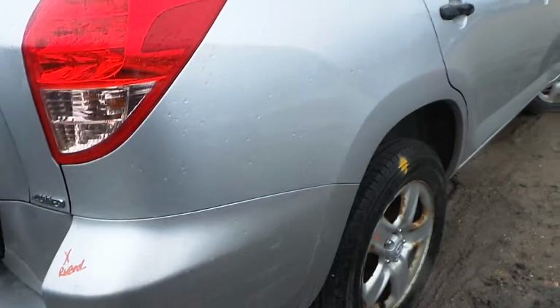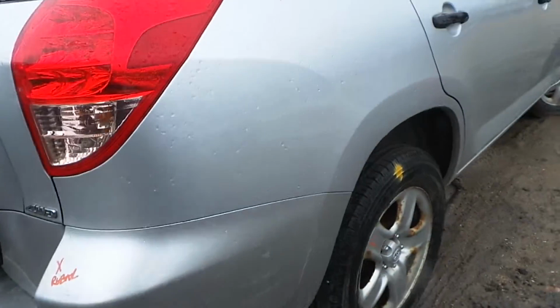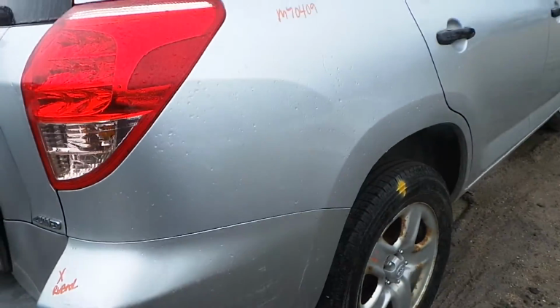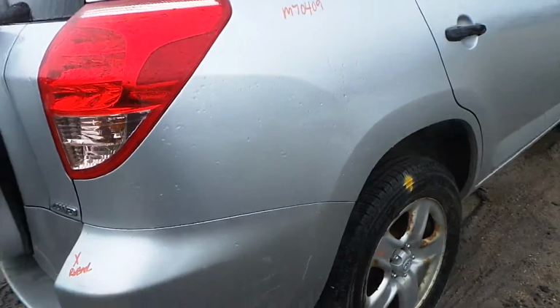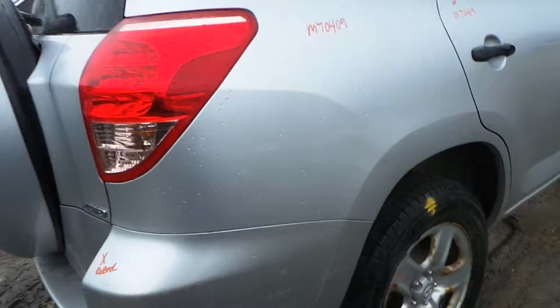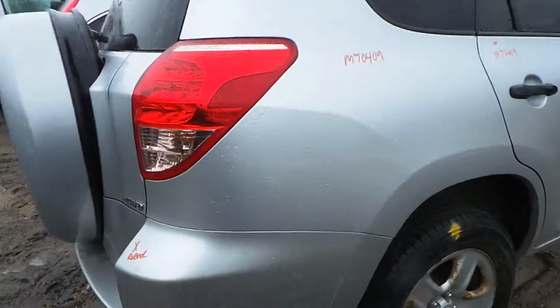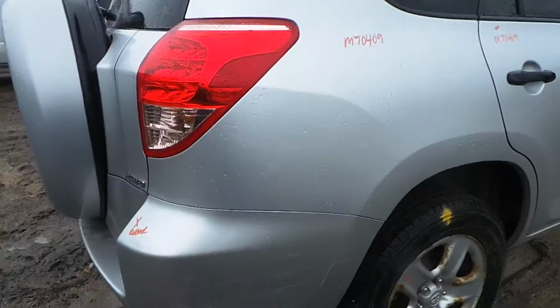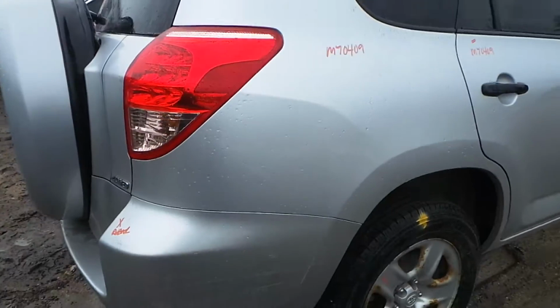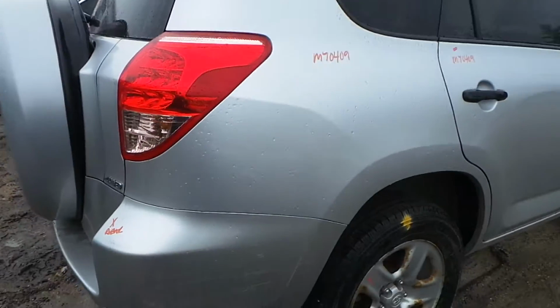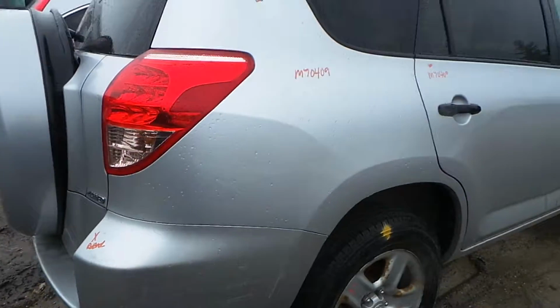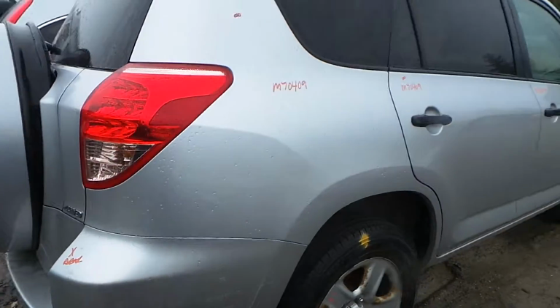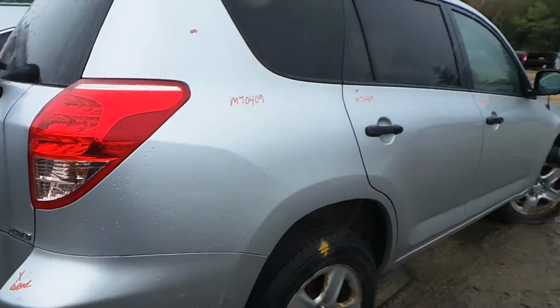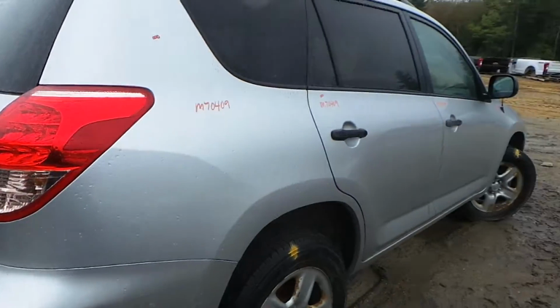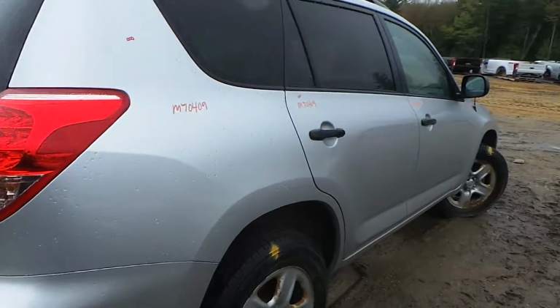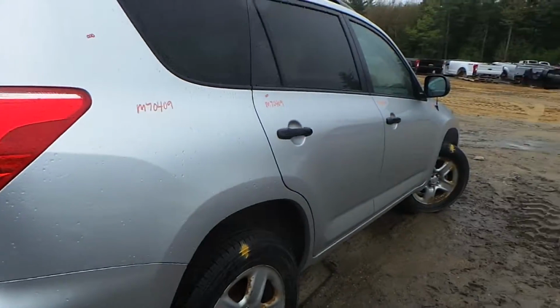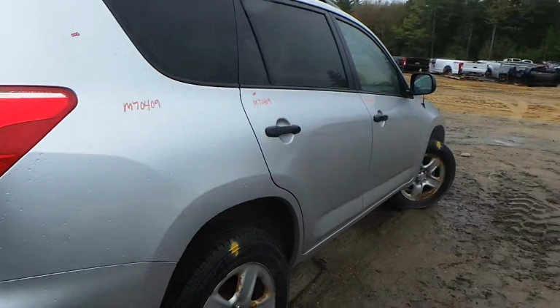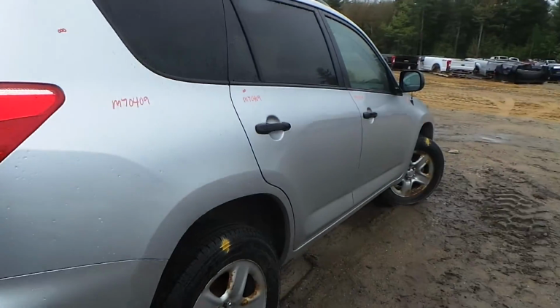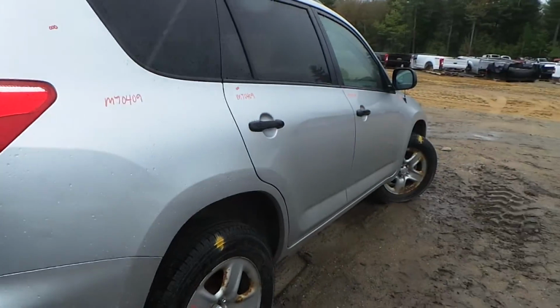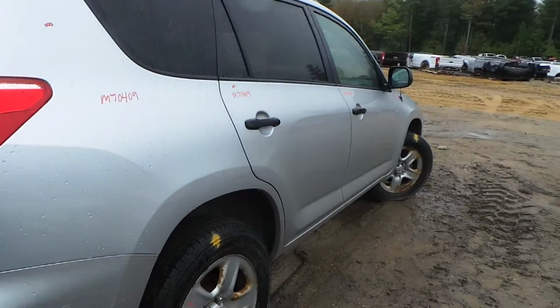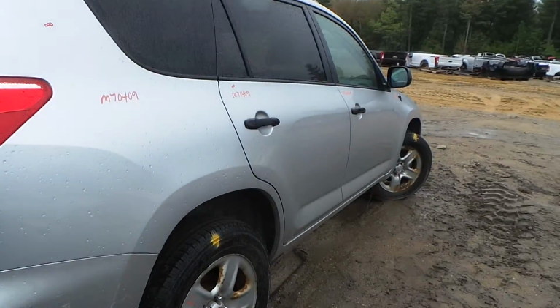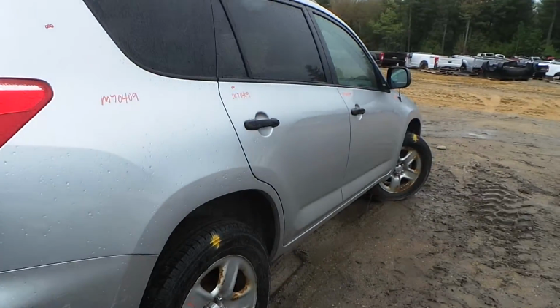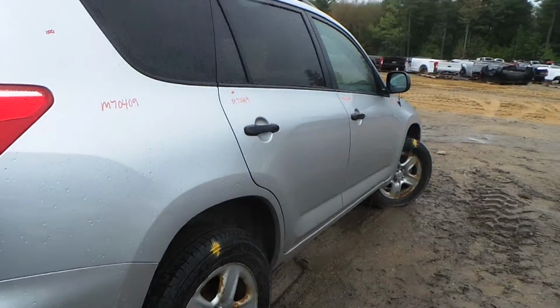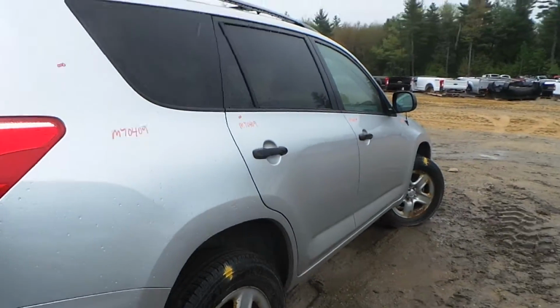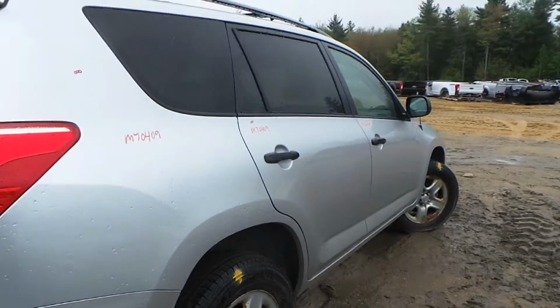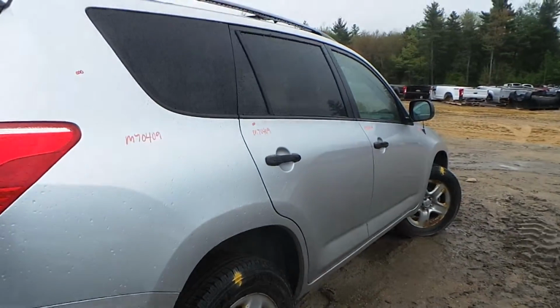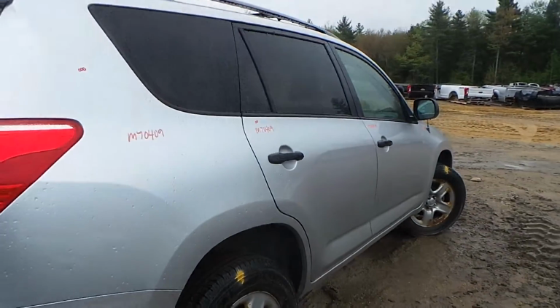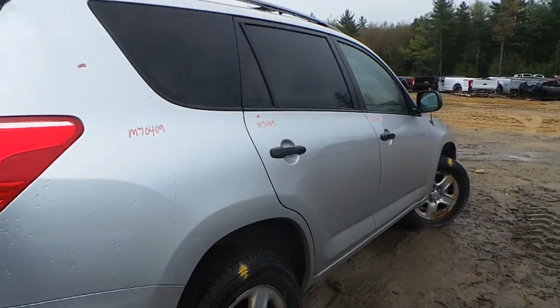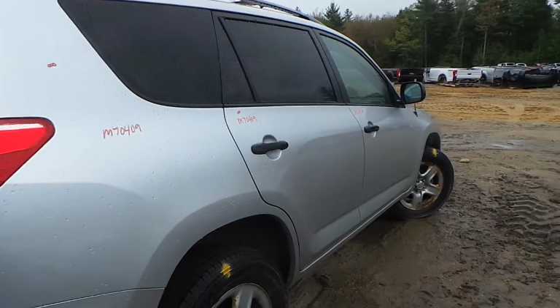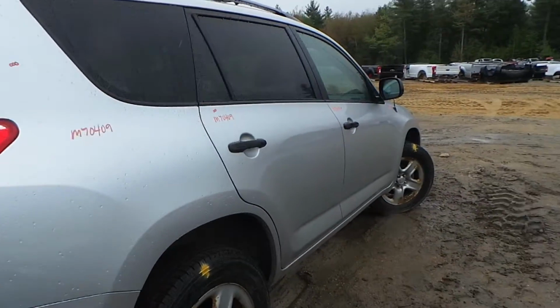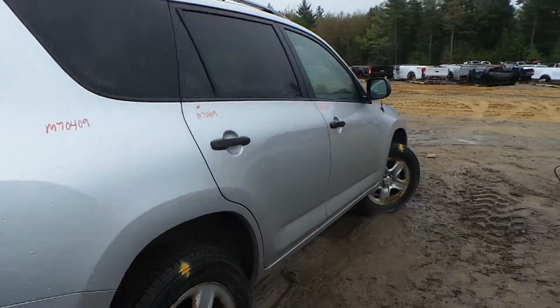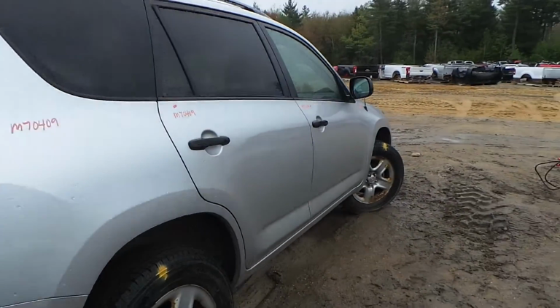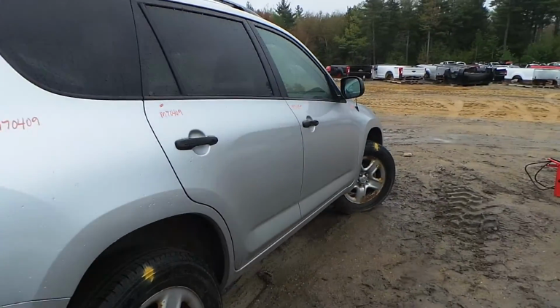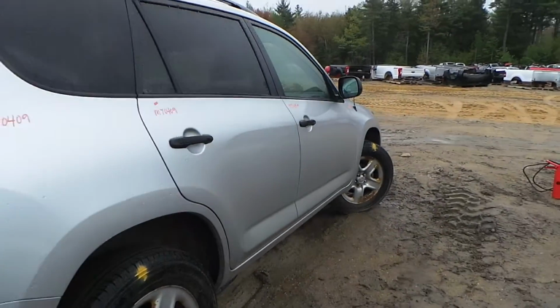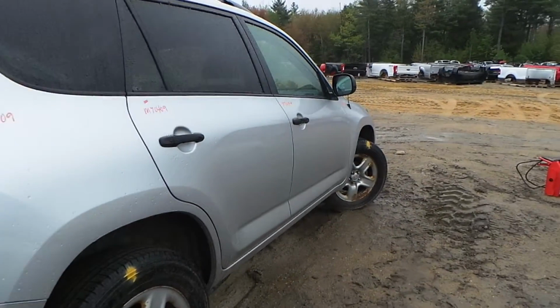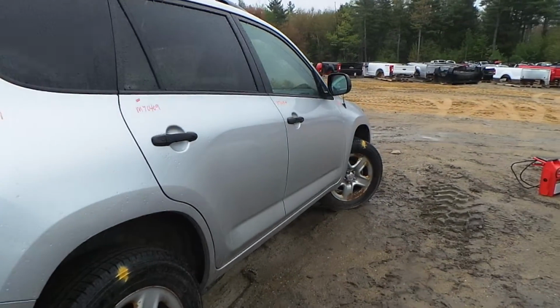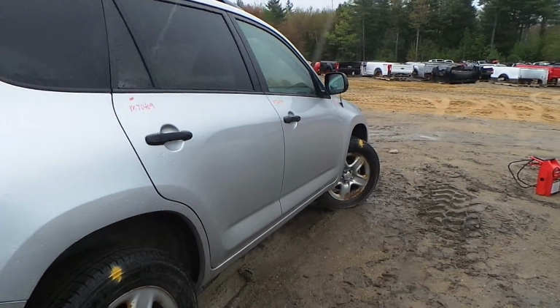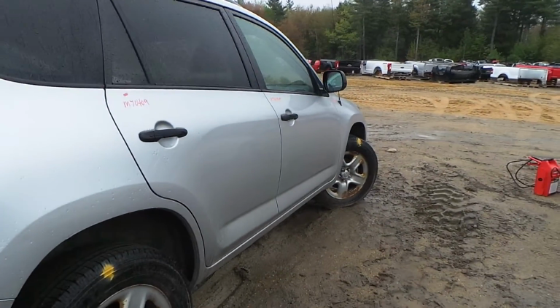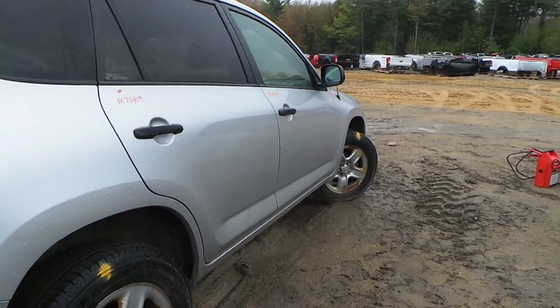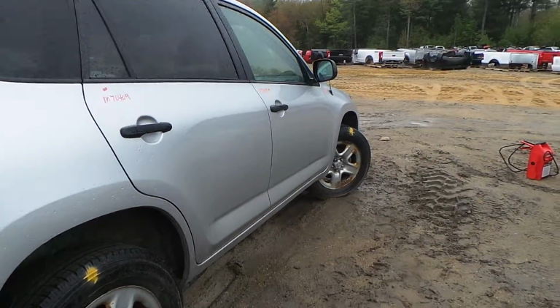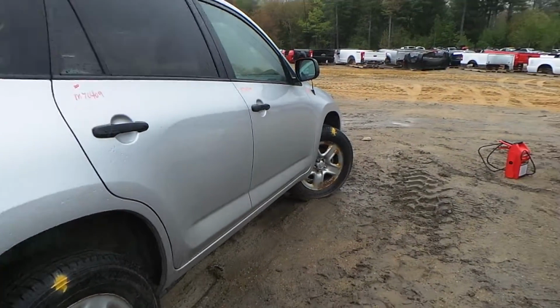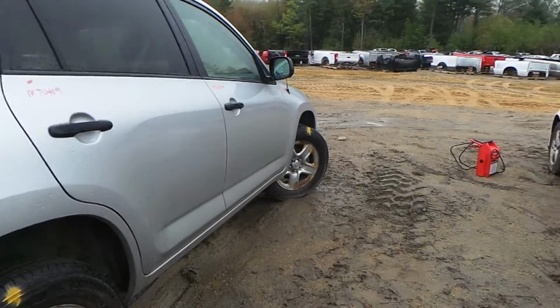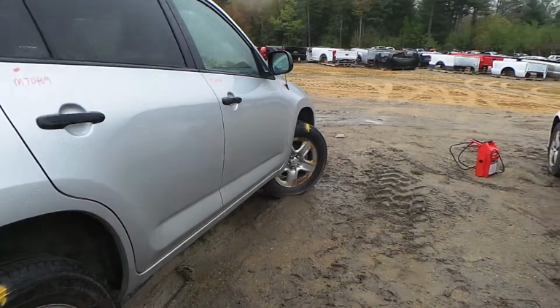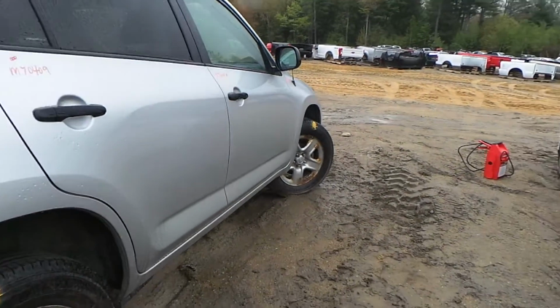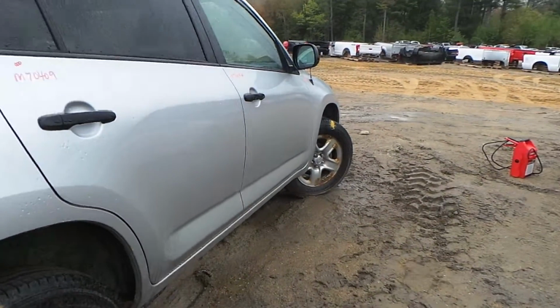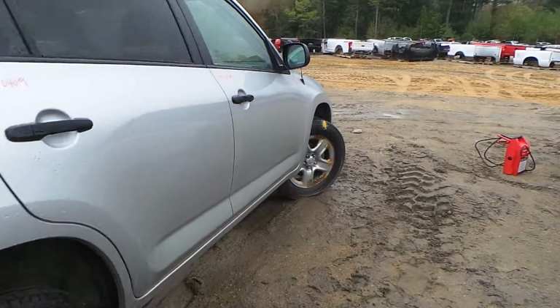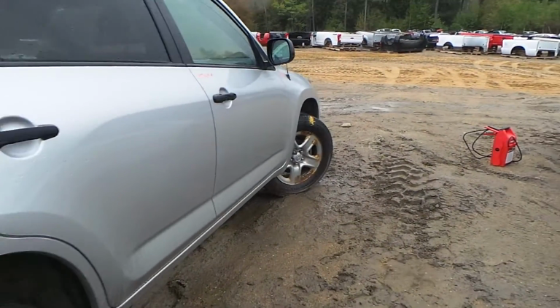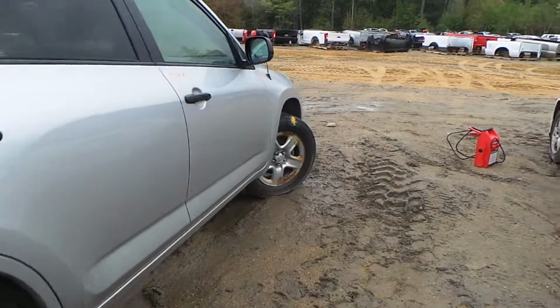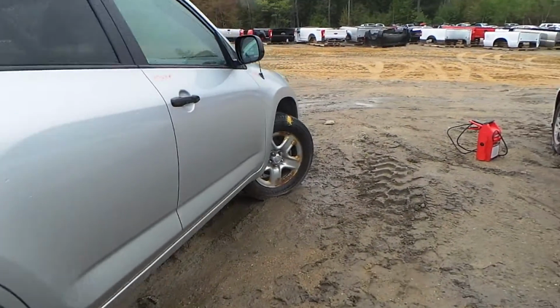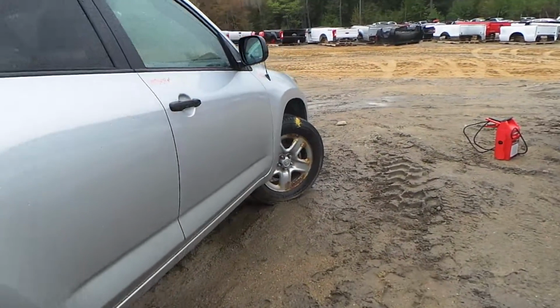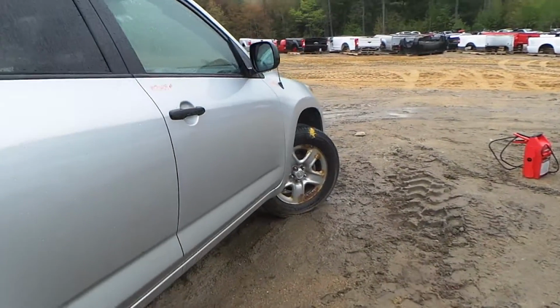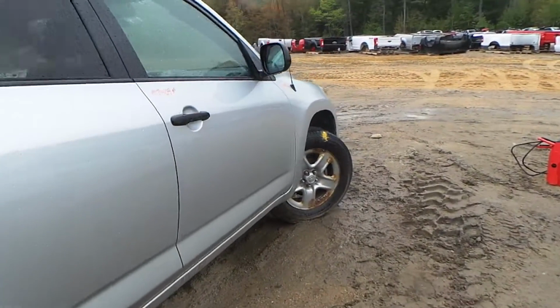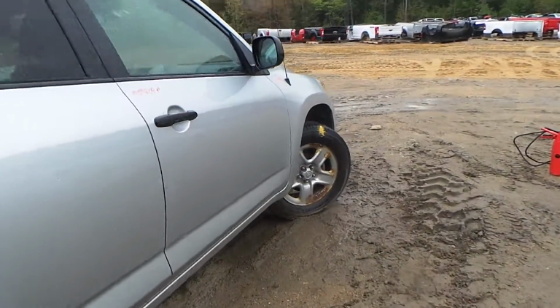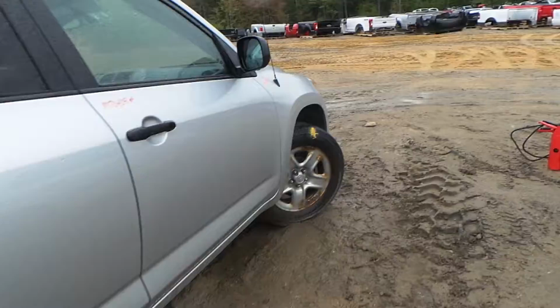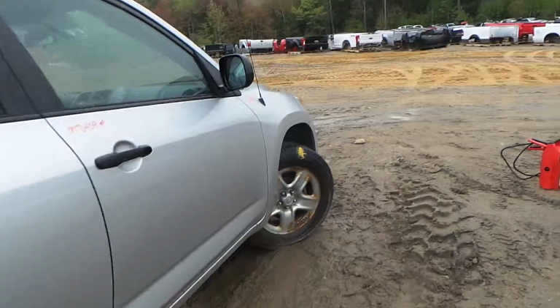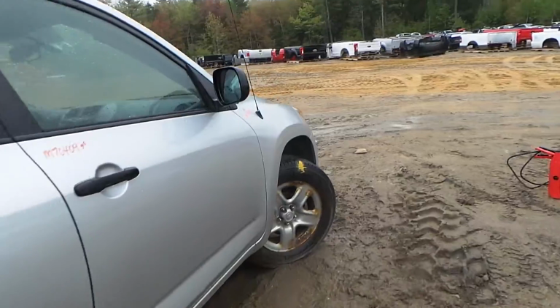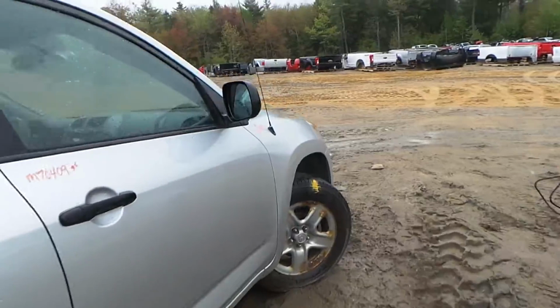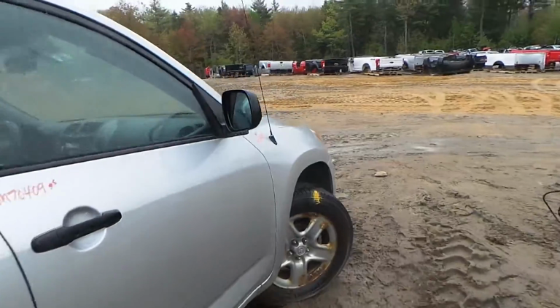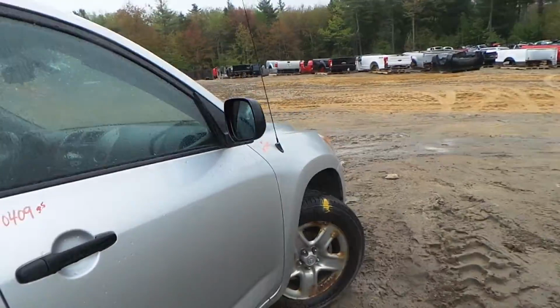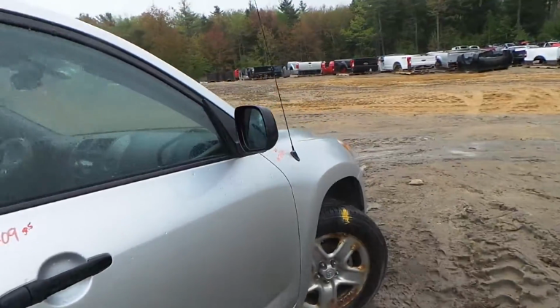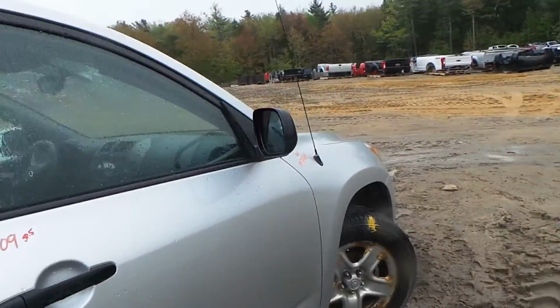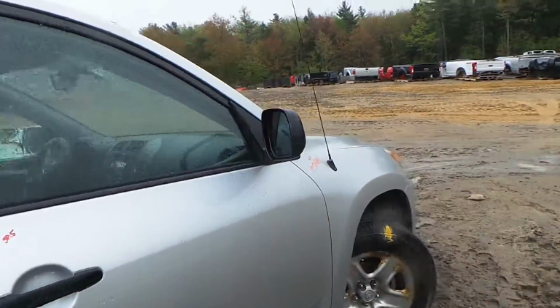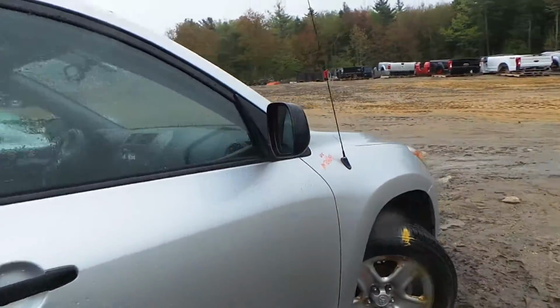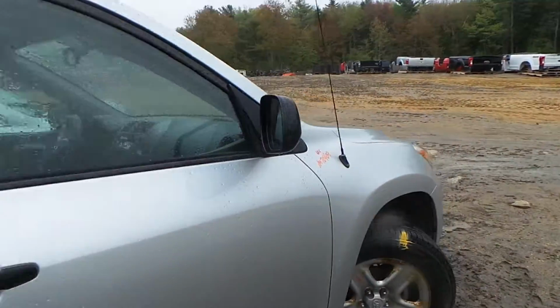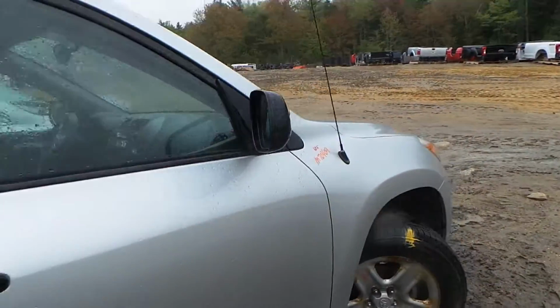Around the other side, all of the doors are insurance quality, as well as the quarter panel and the fender. We have another good mirror.